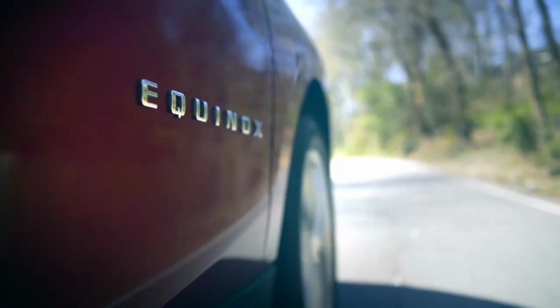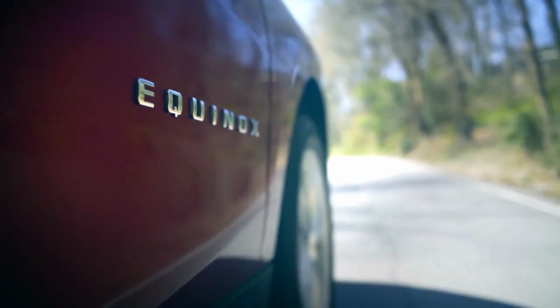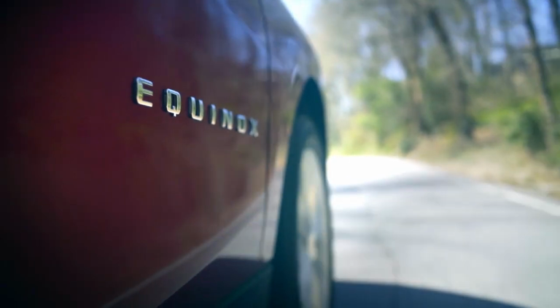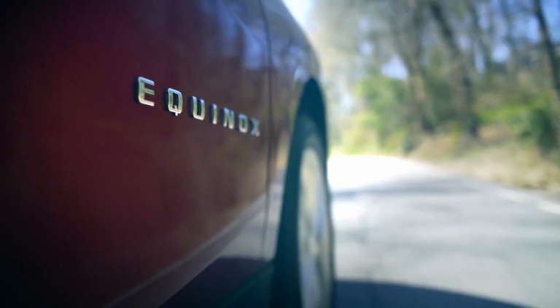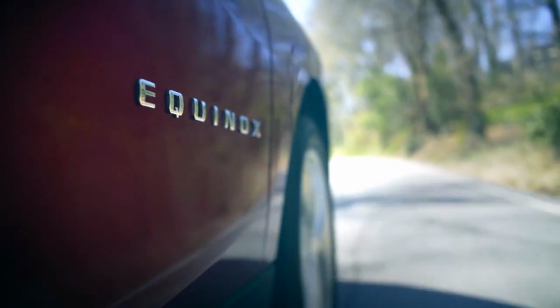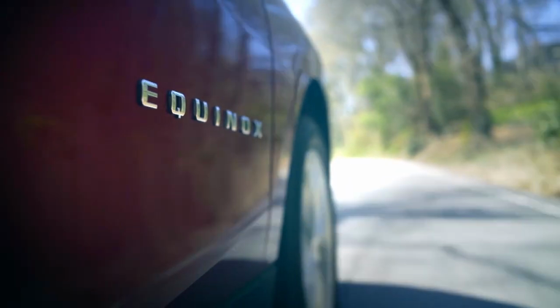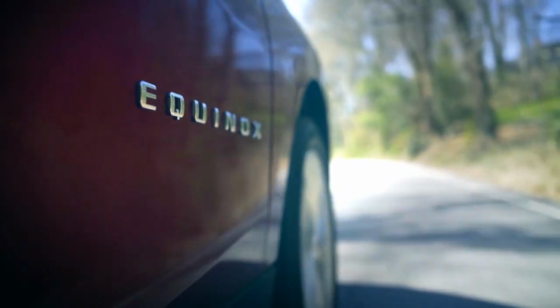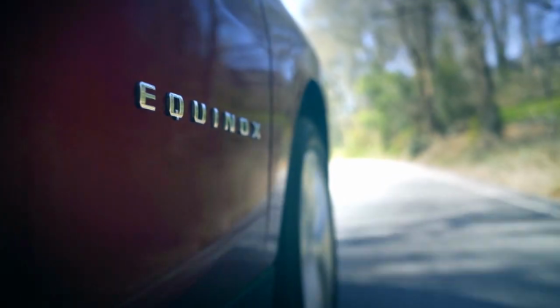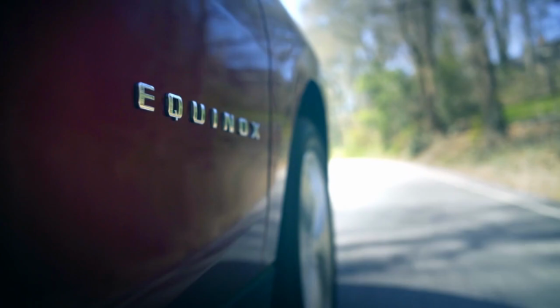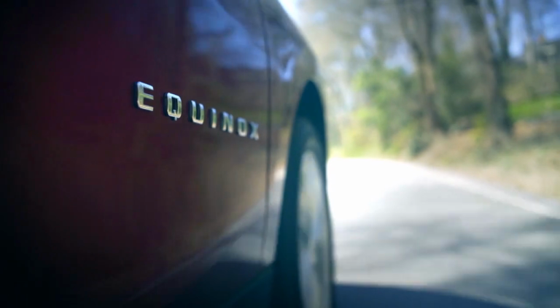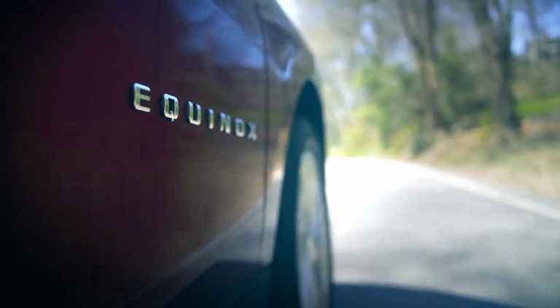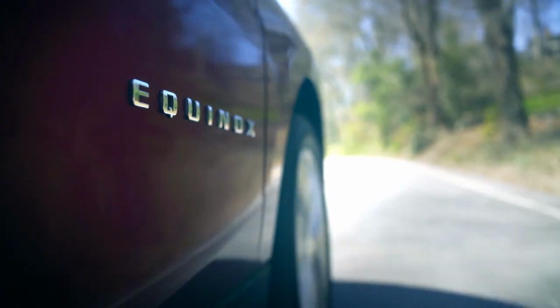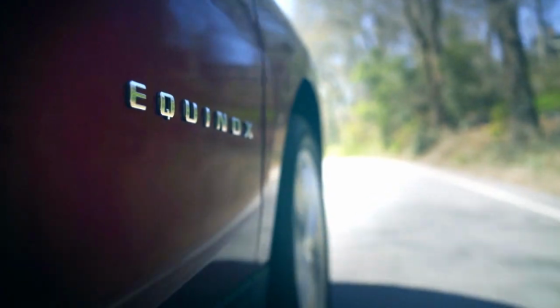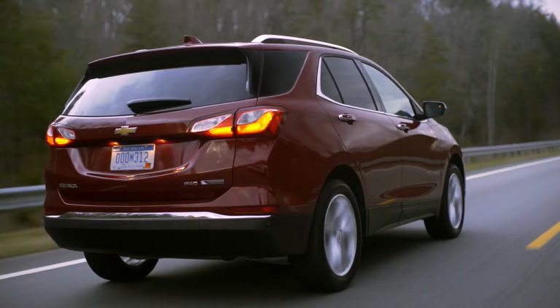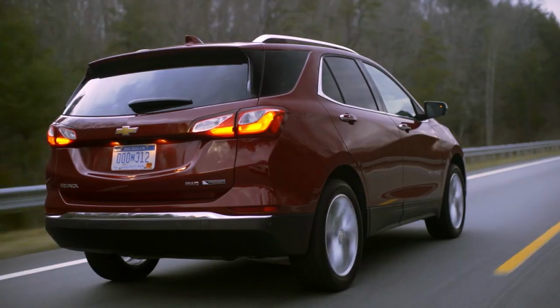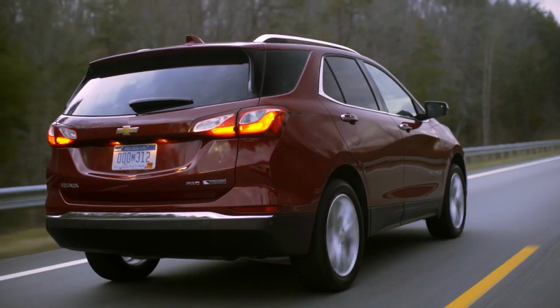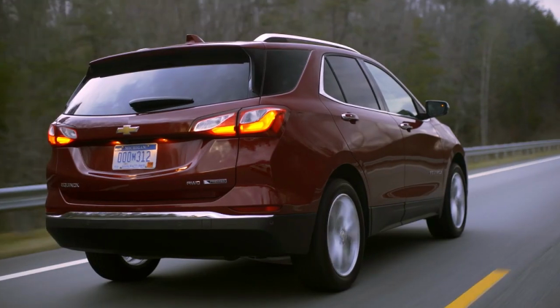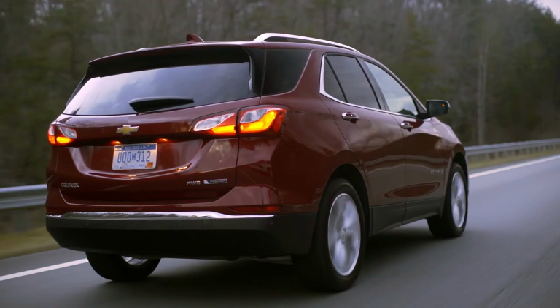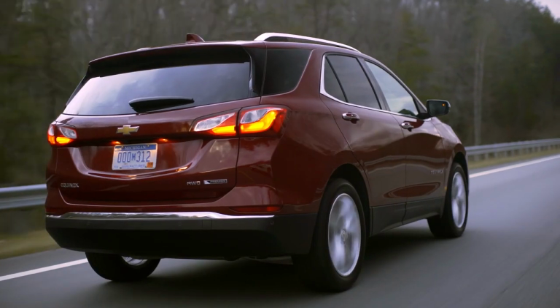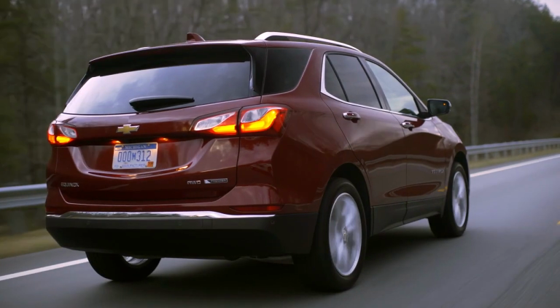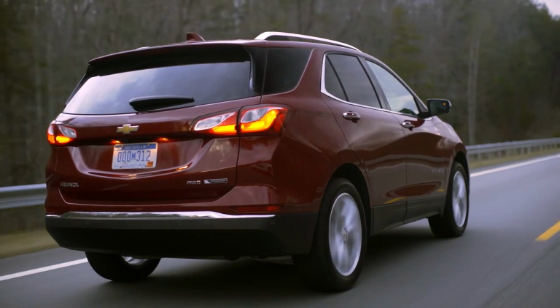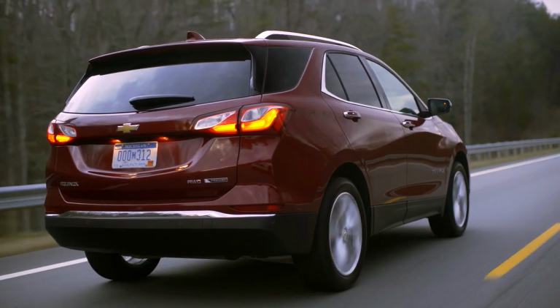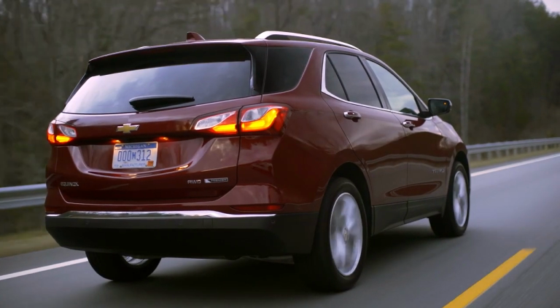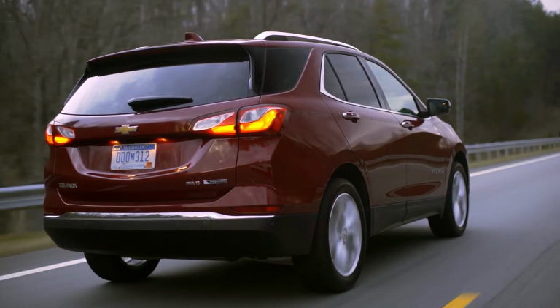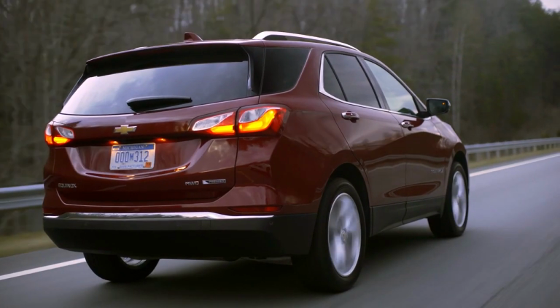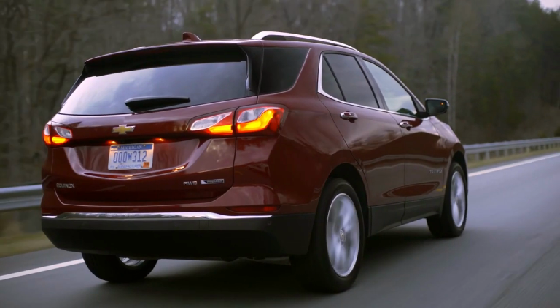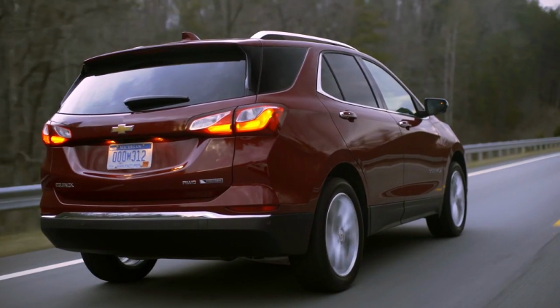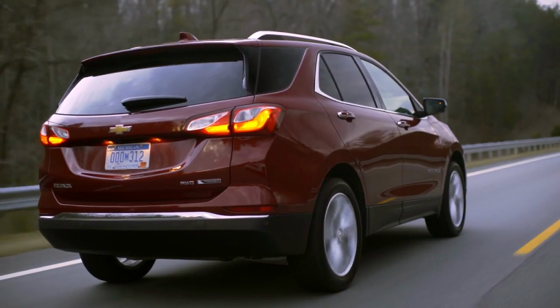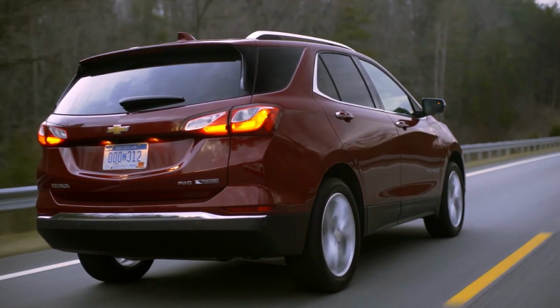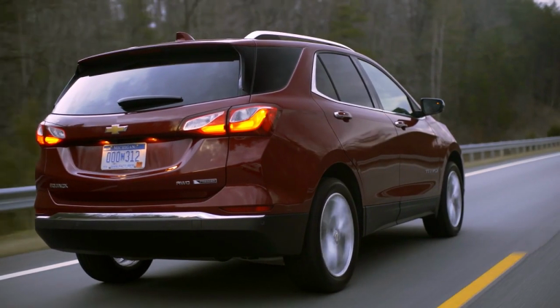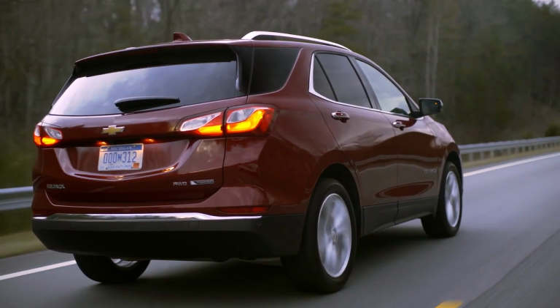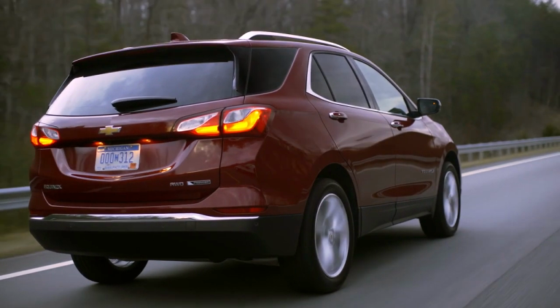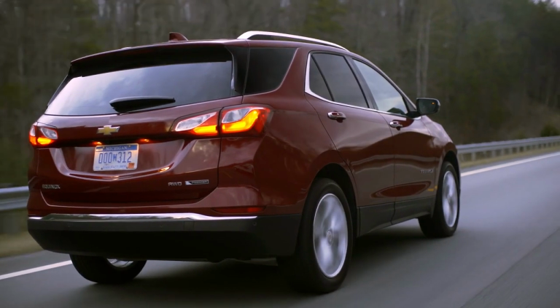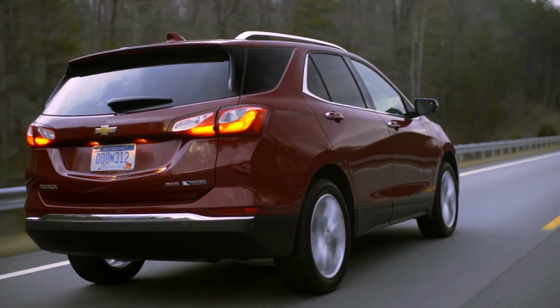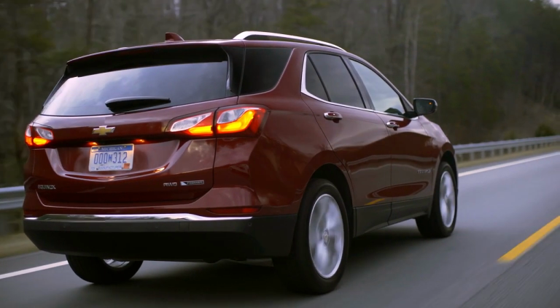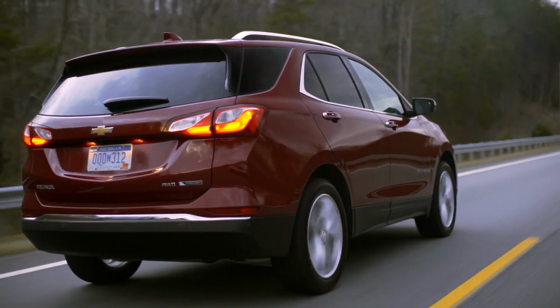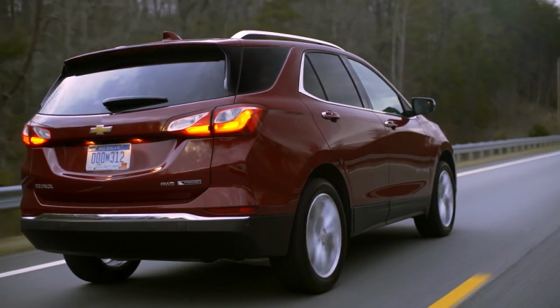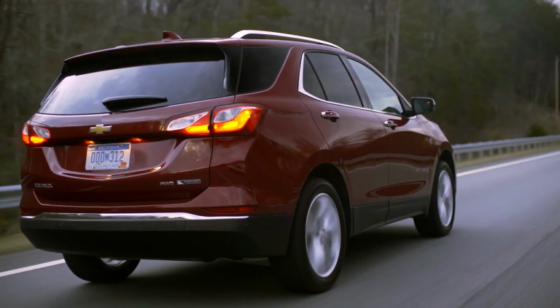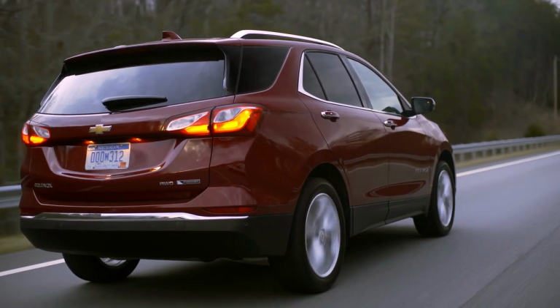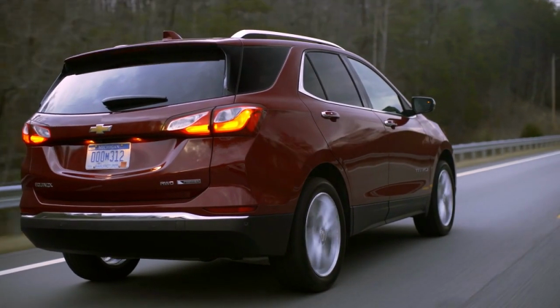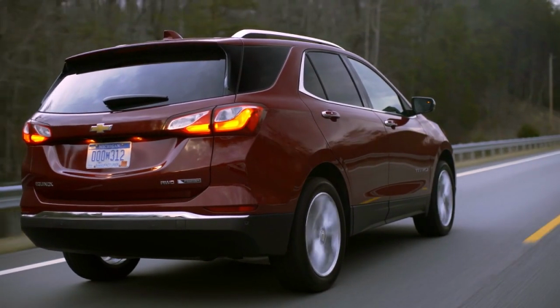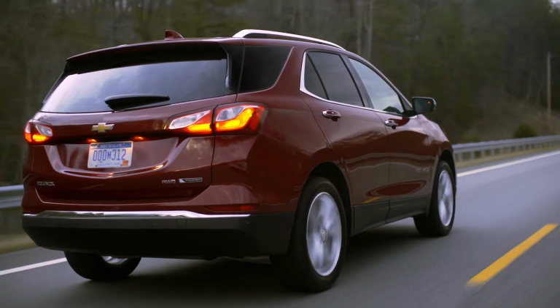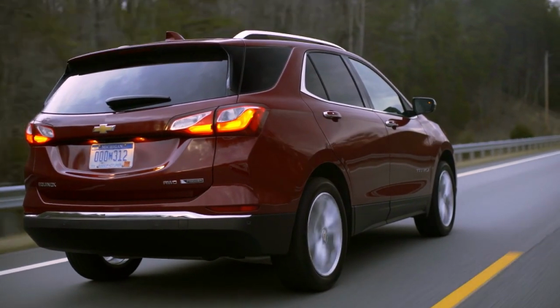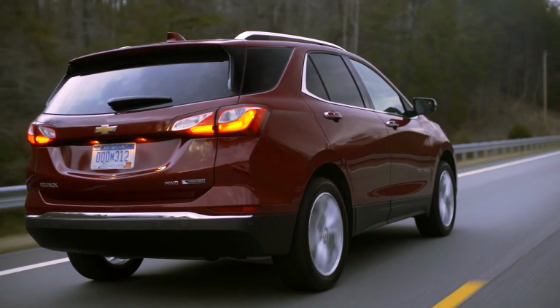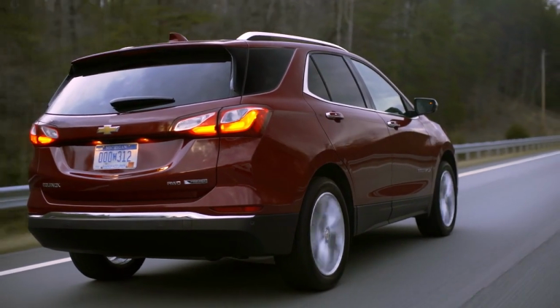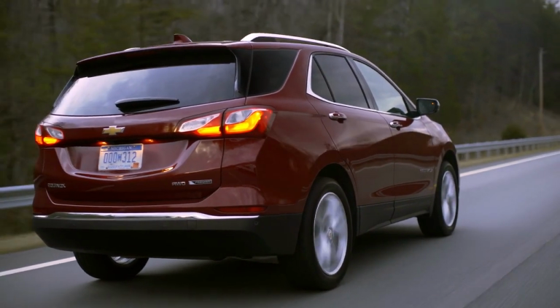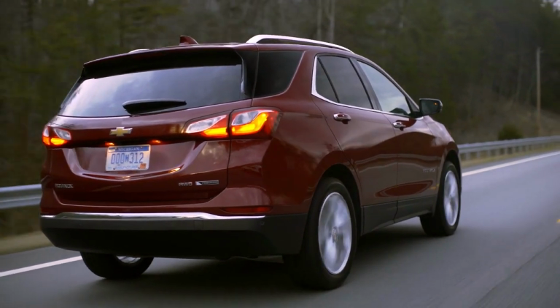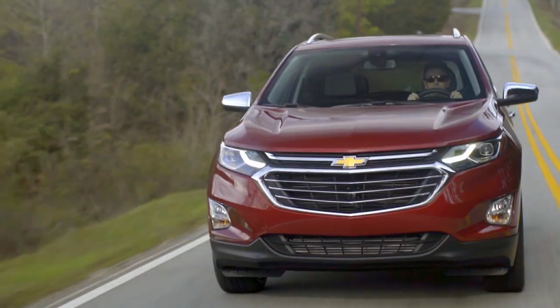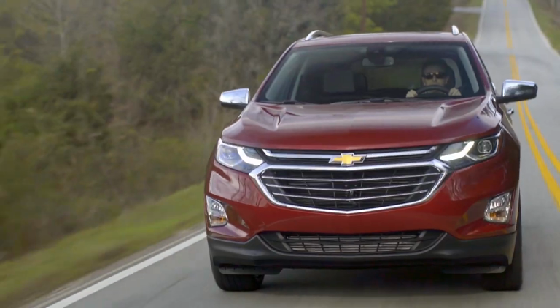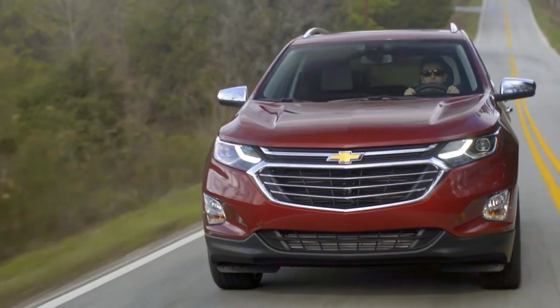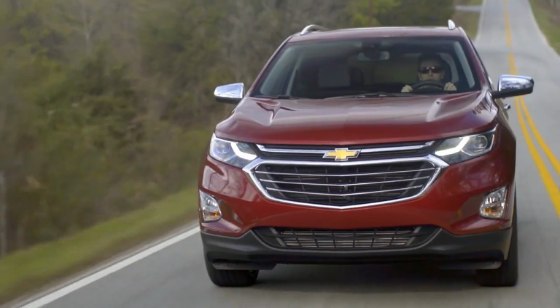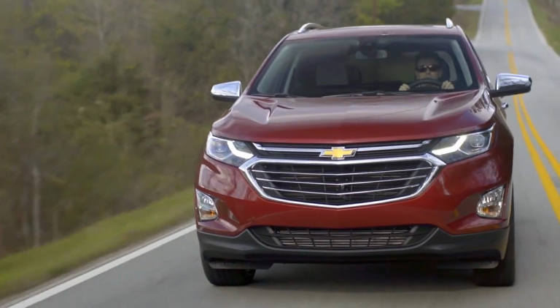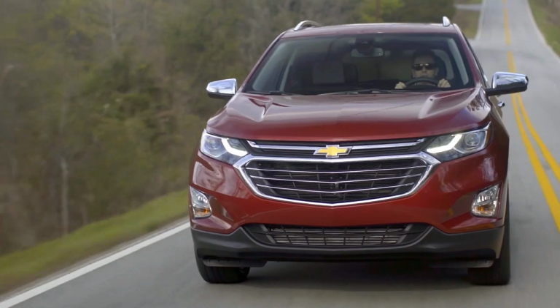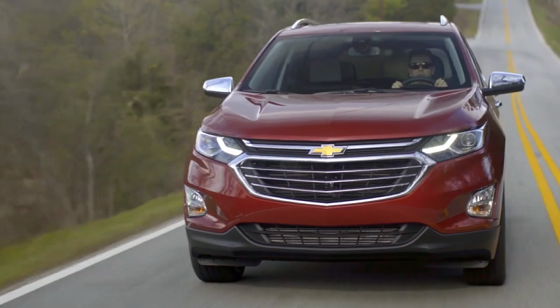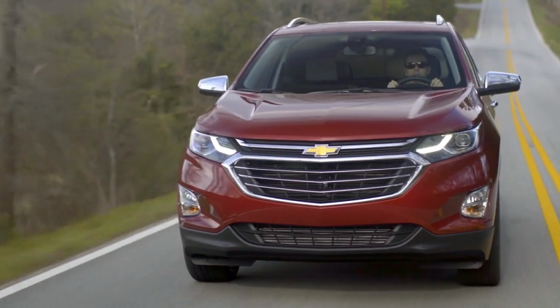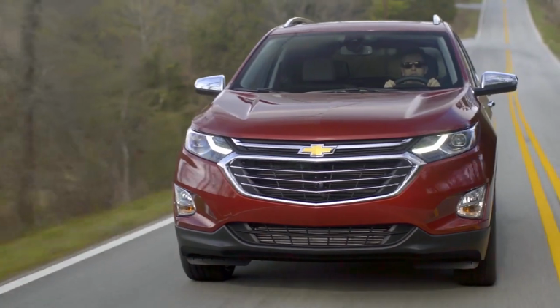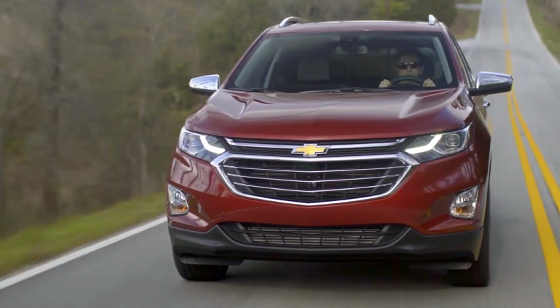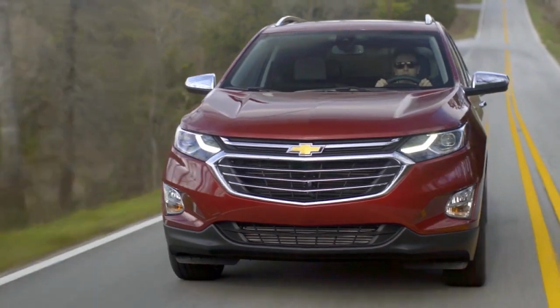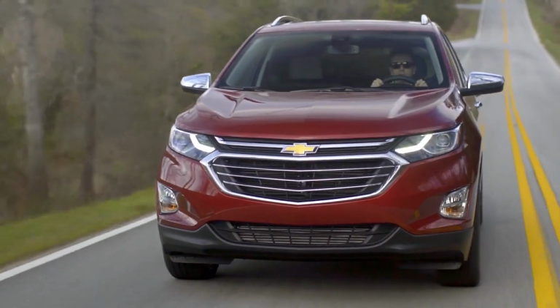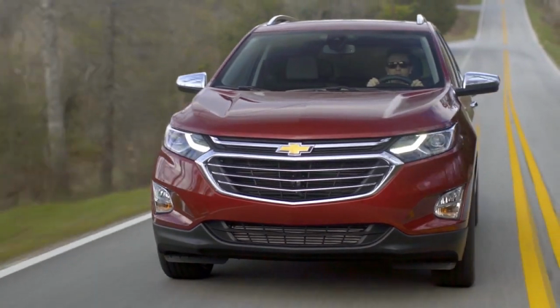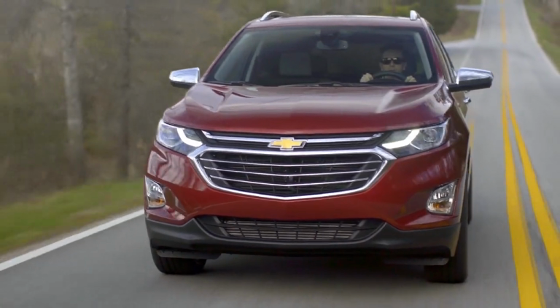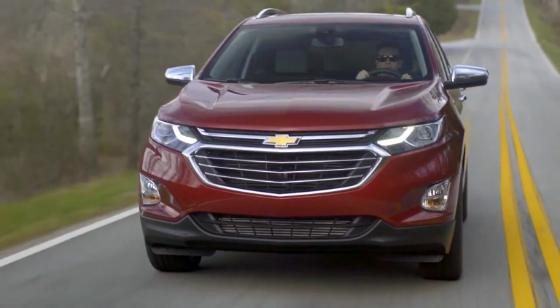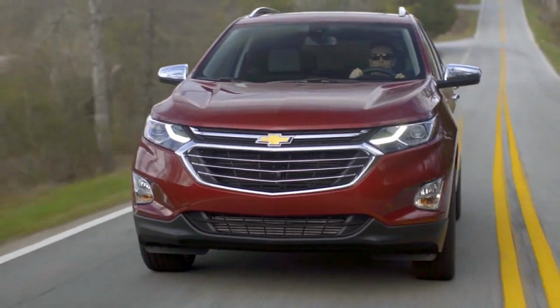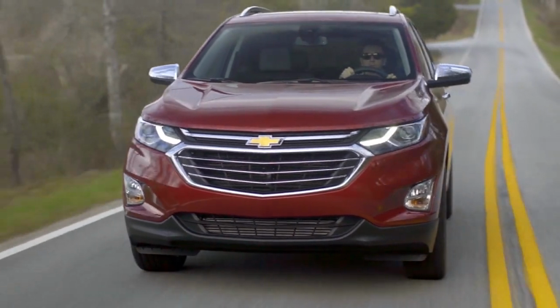Its striking exterior combines style and function with aerodynamic sculpting and accents like LED daytime running lamps.